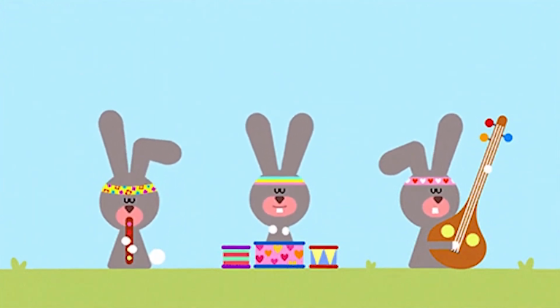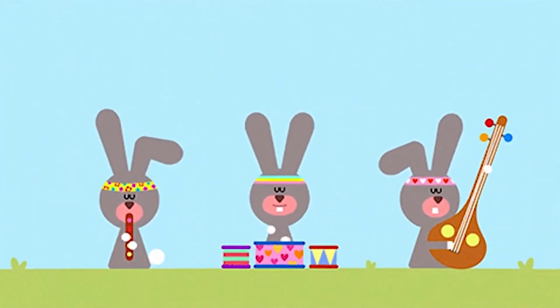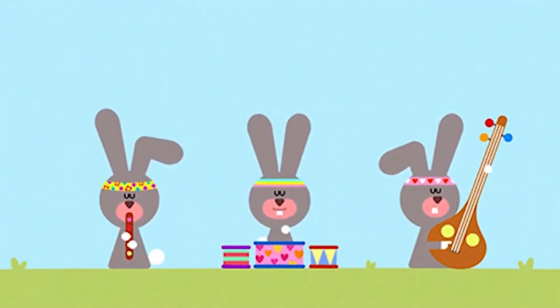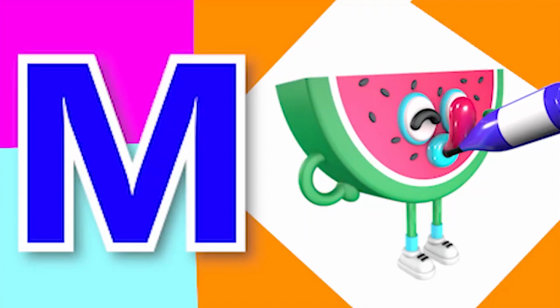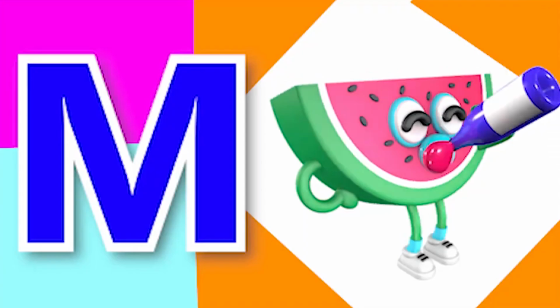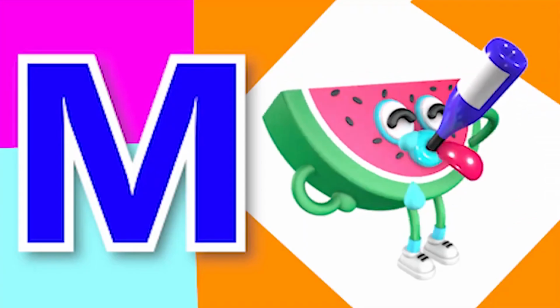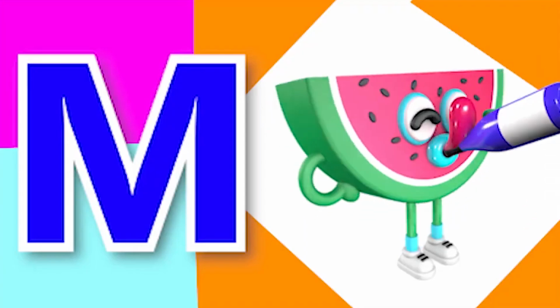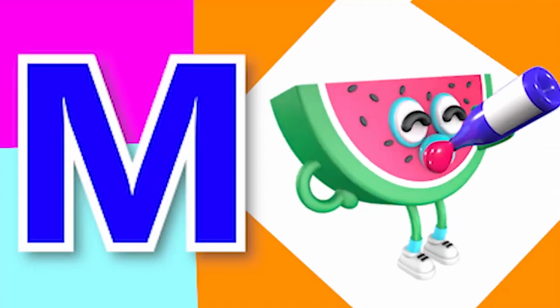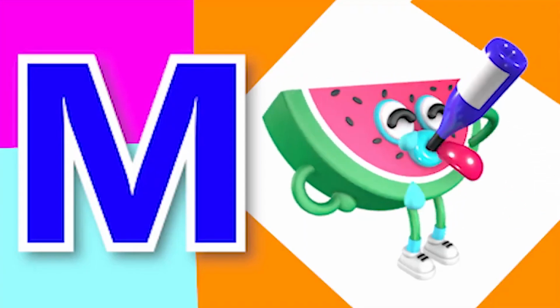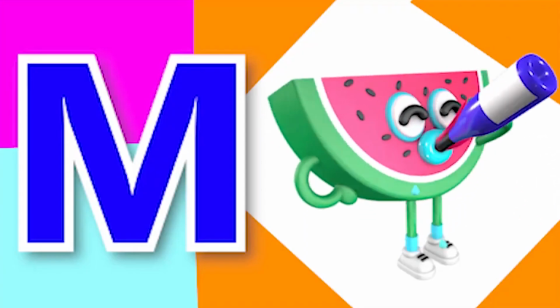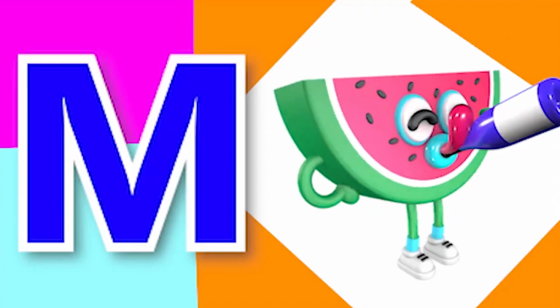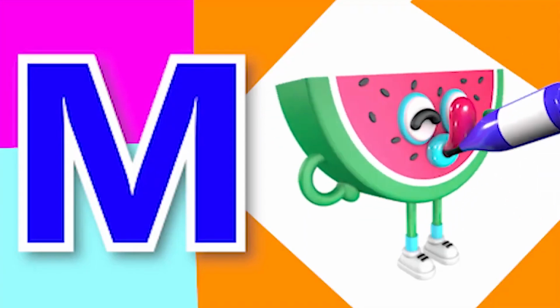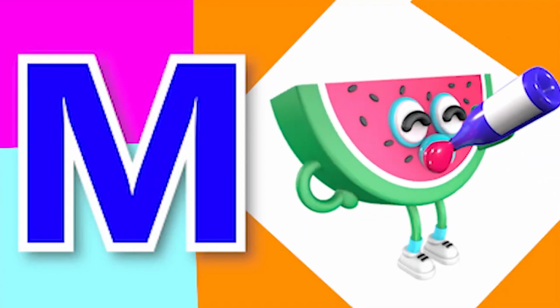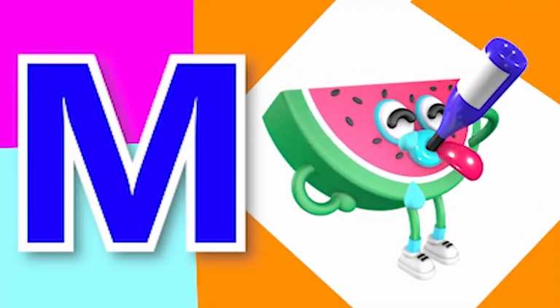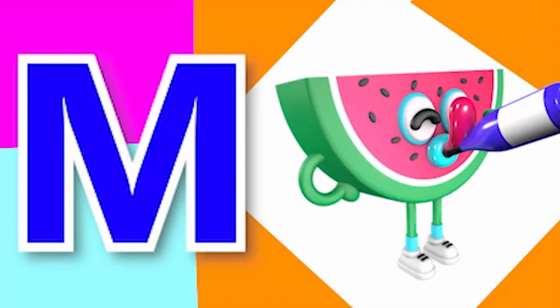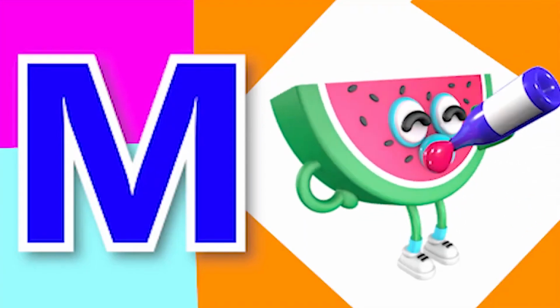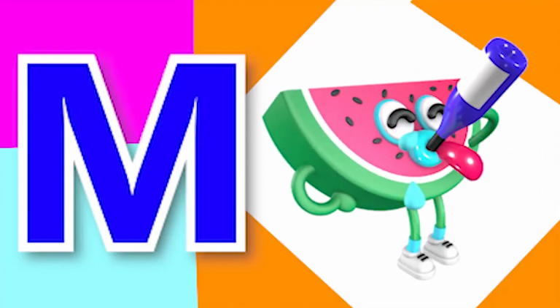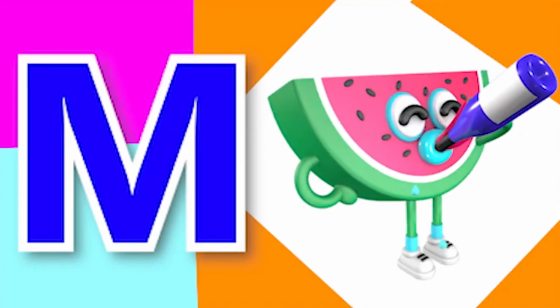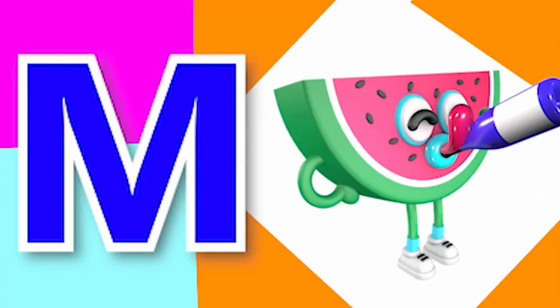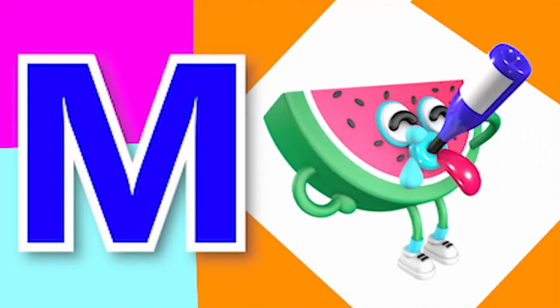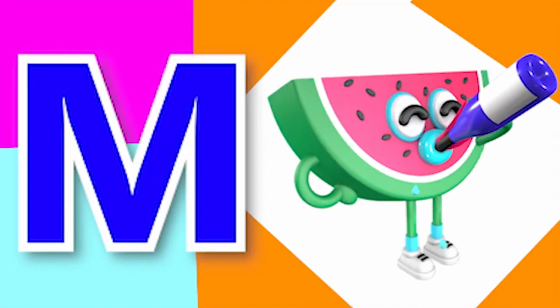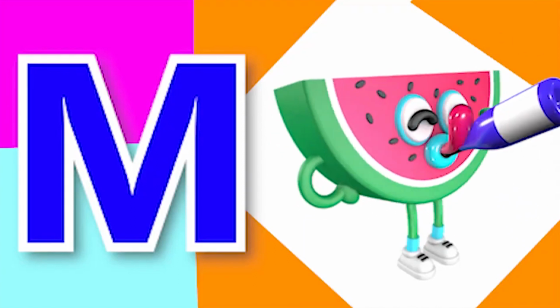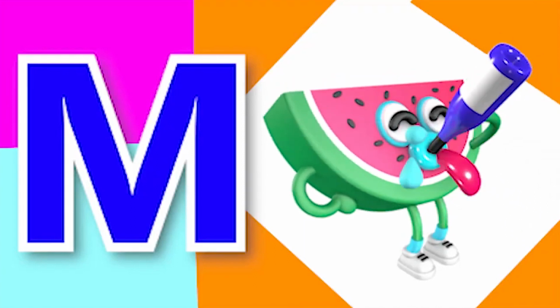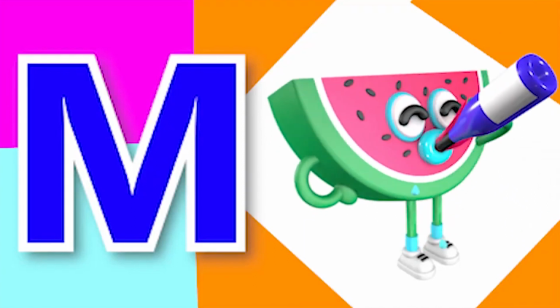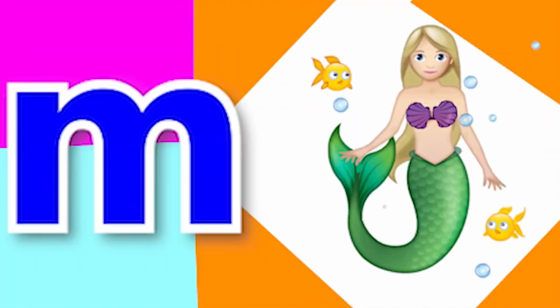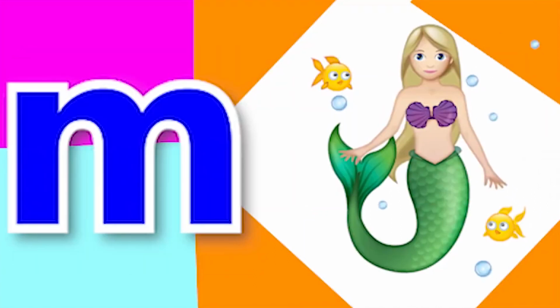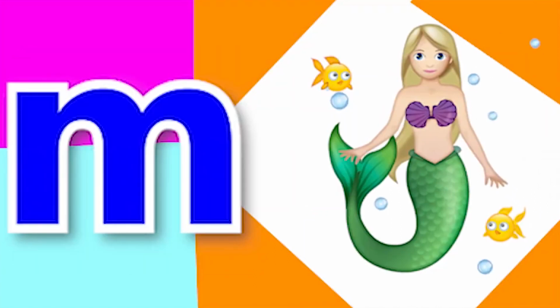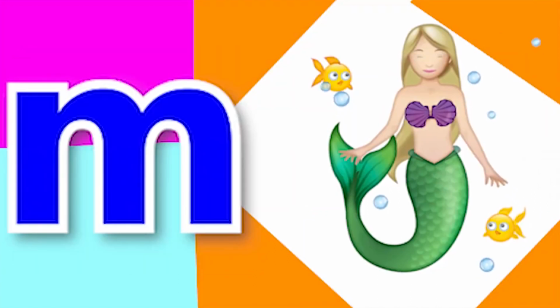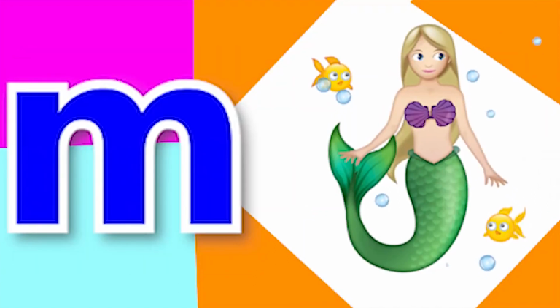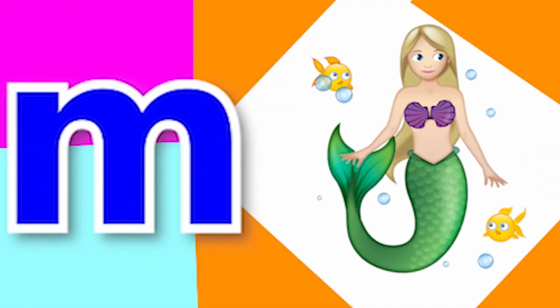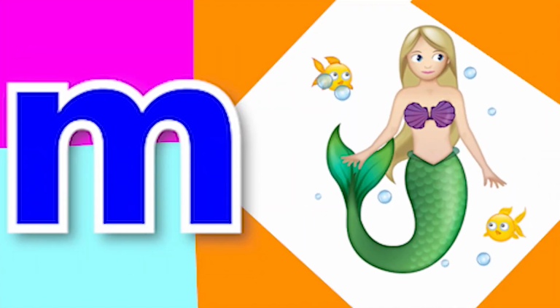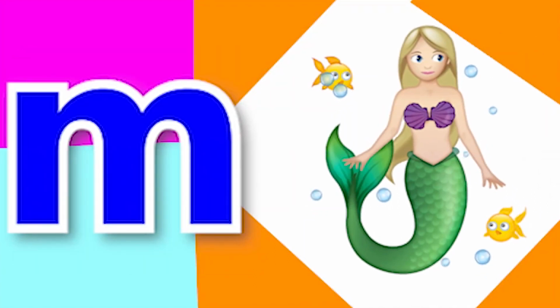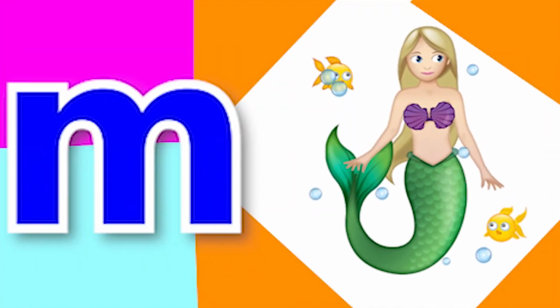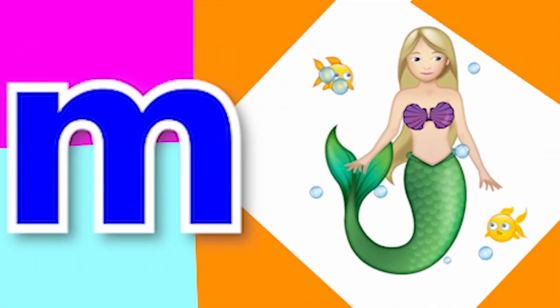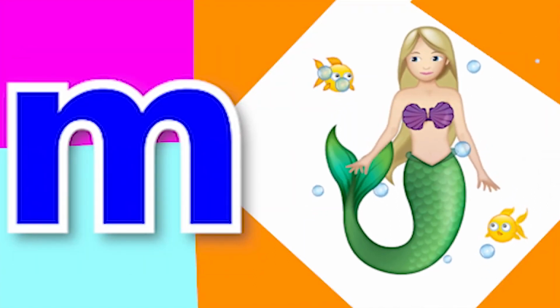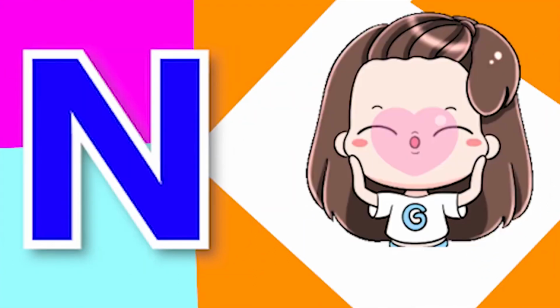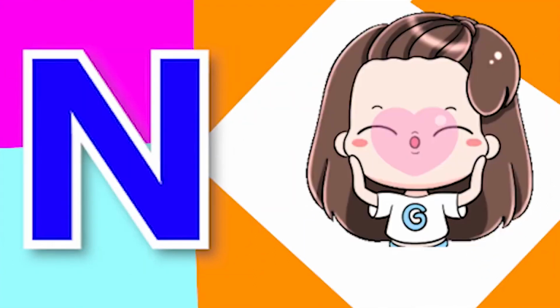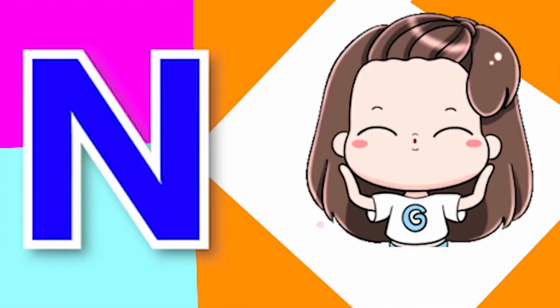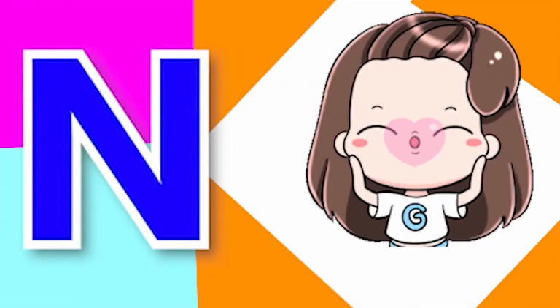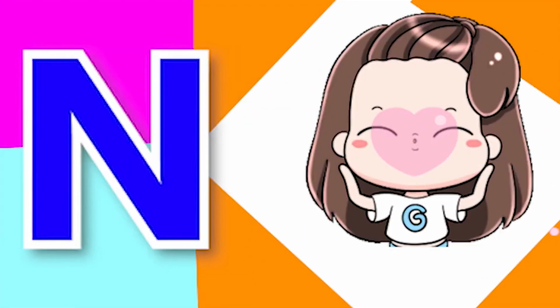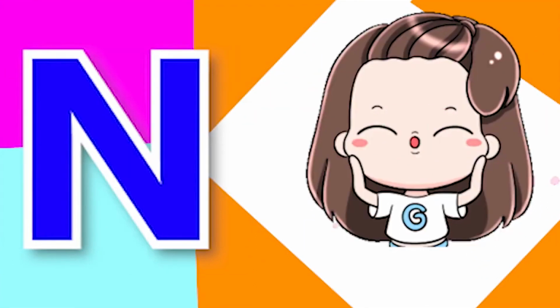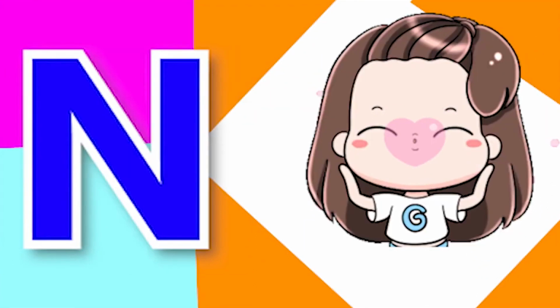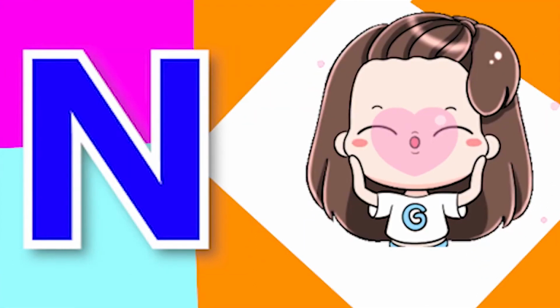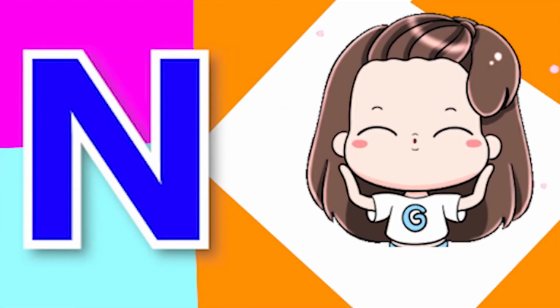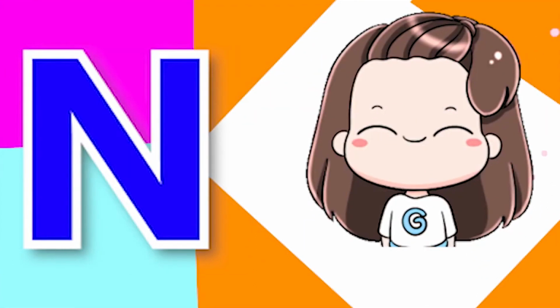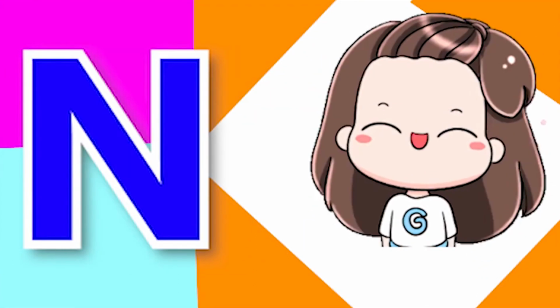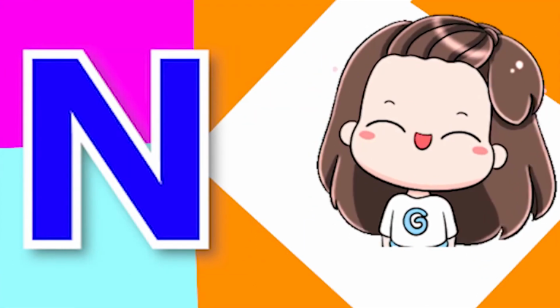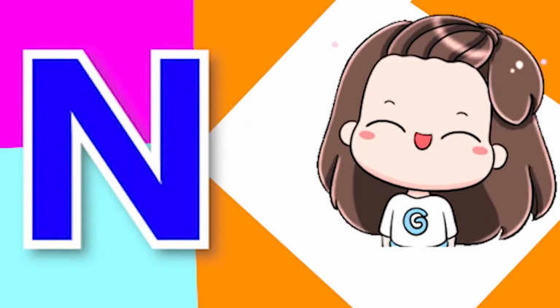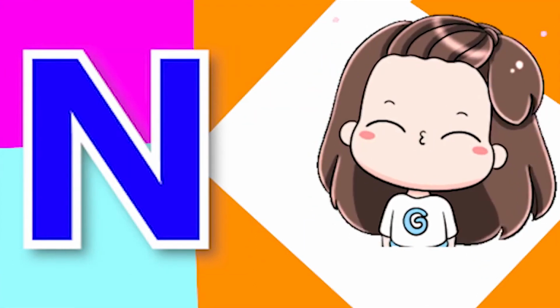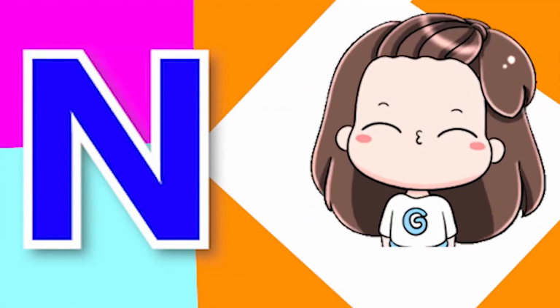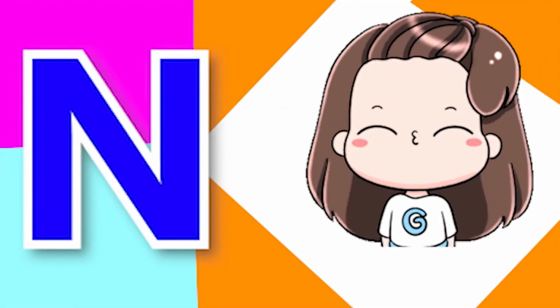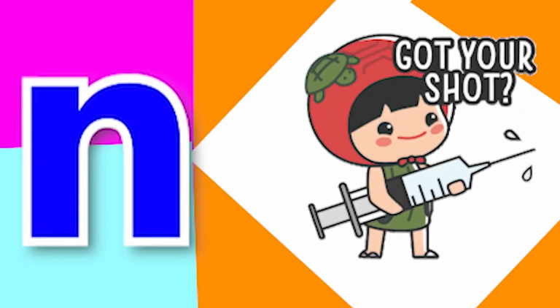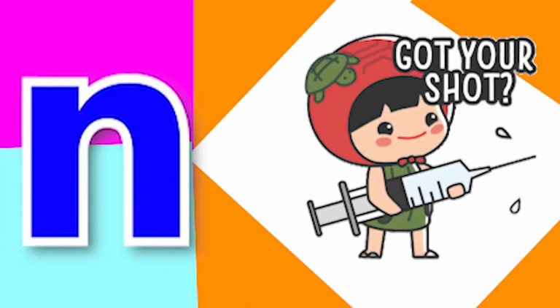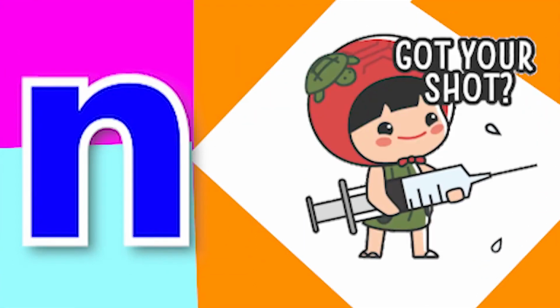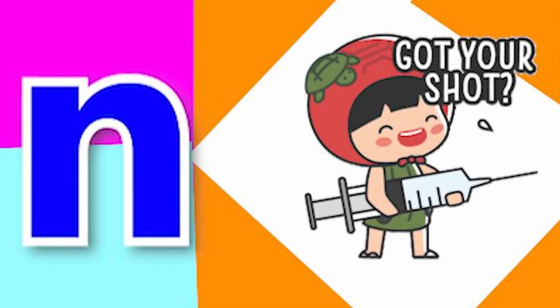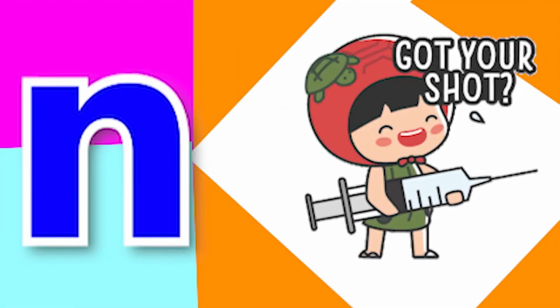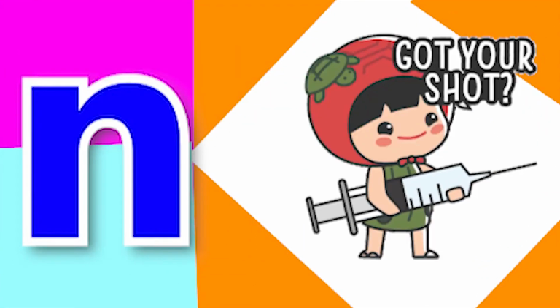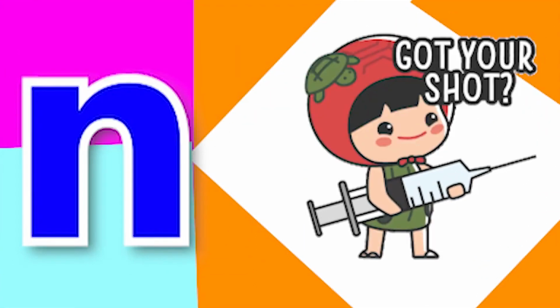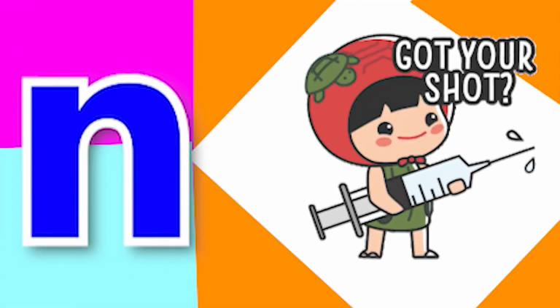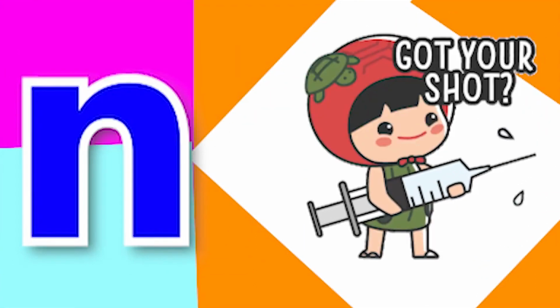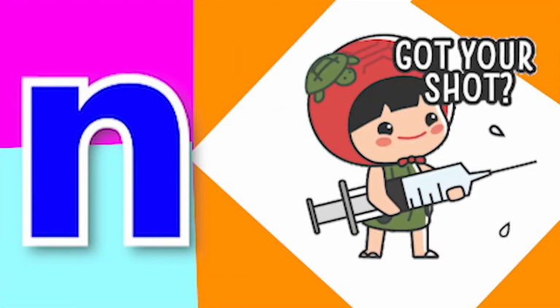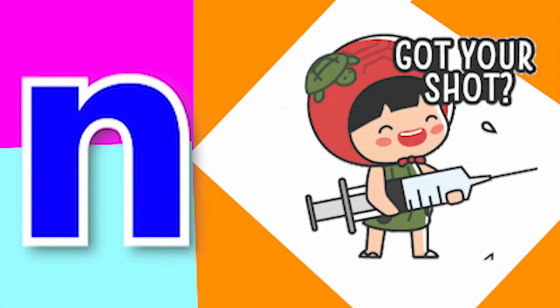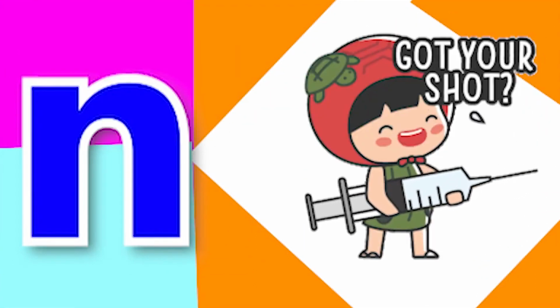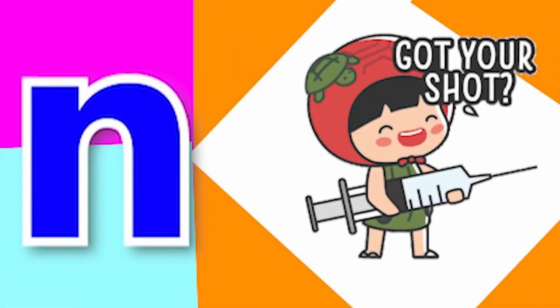M for melon, M for mermaid, N for nose, N for needle.